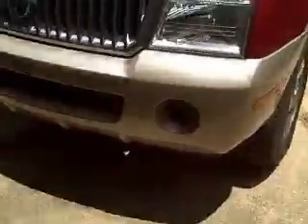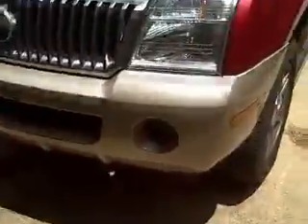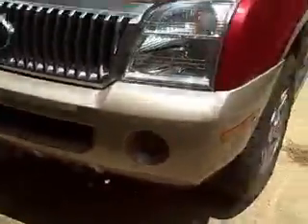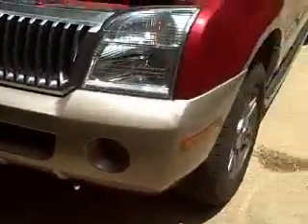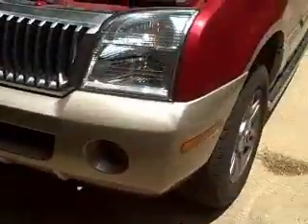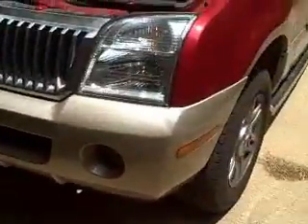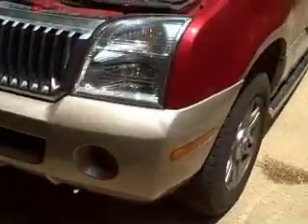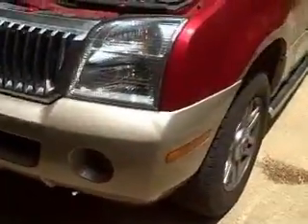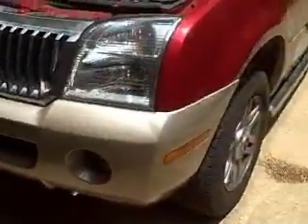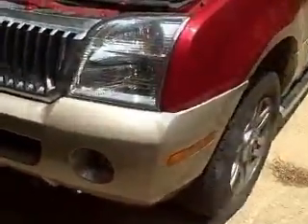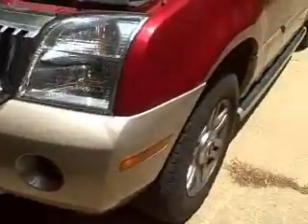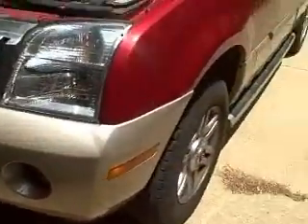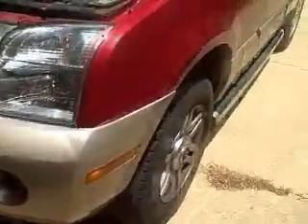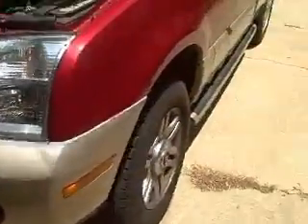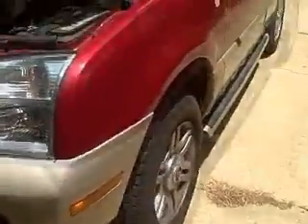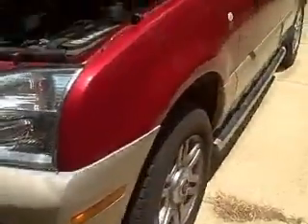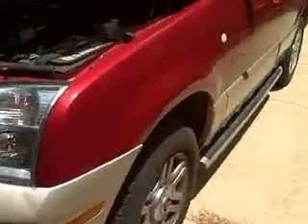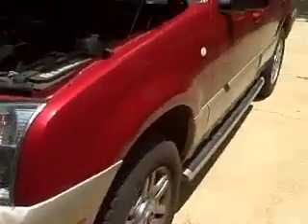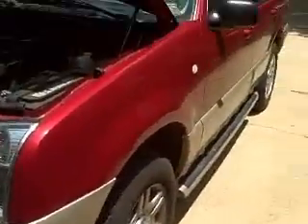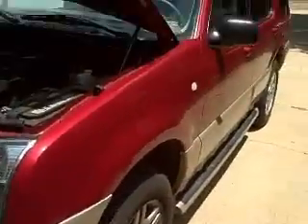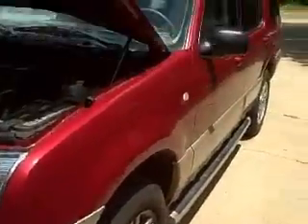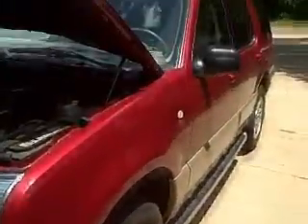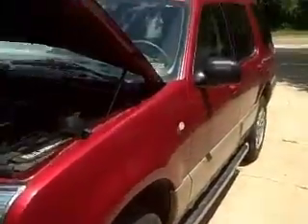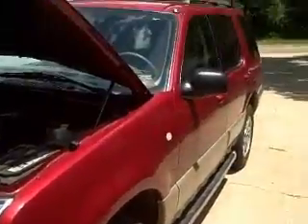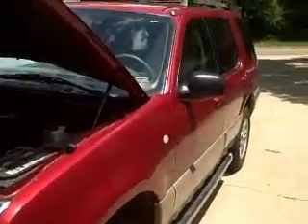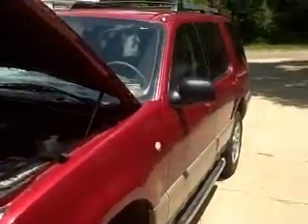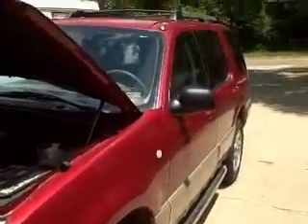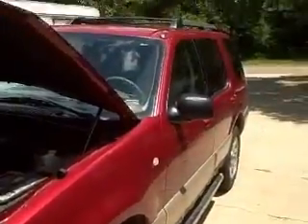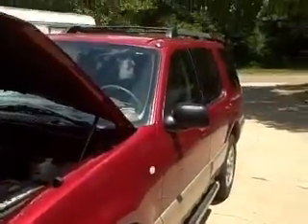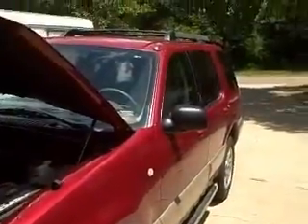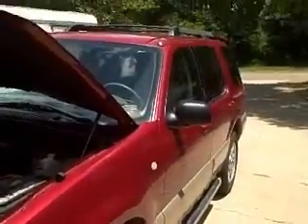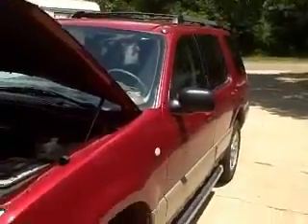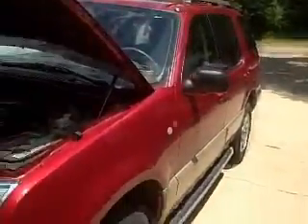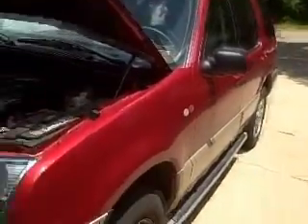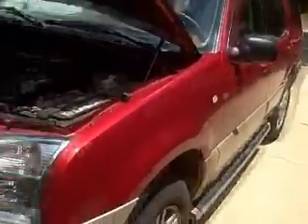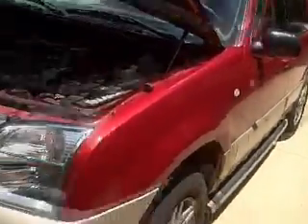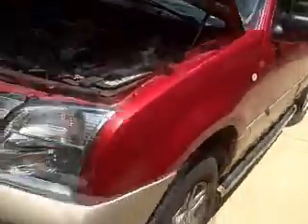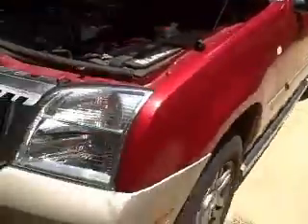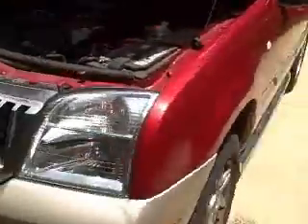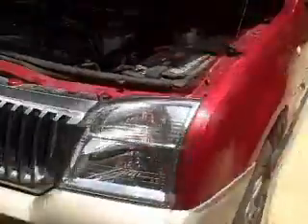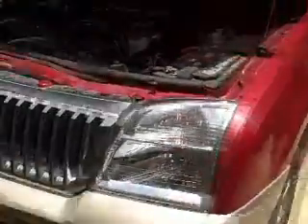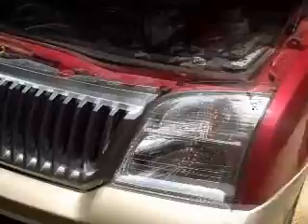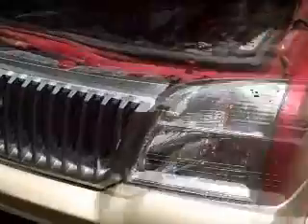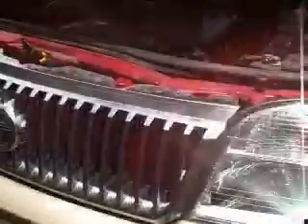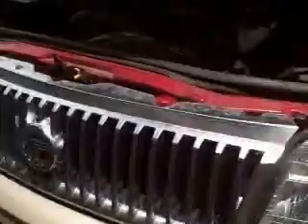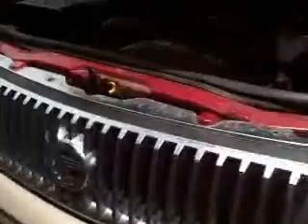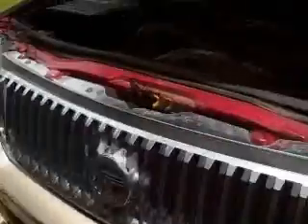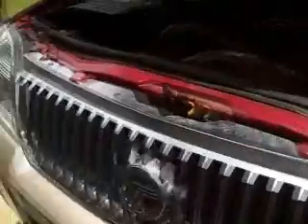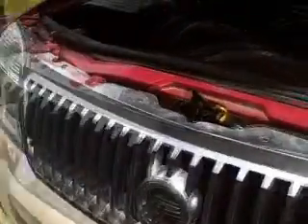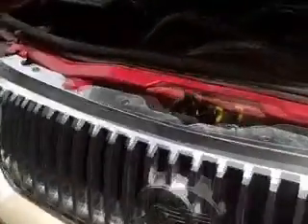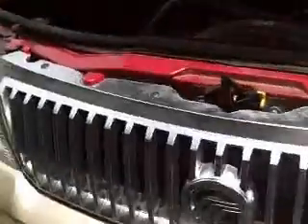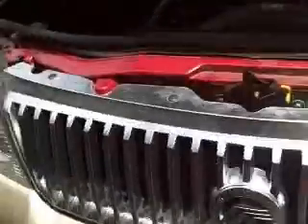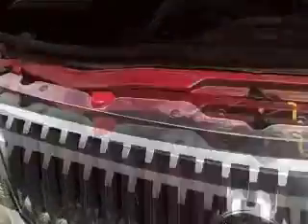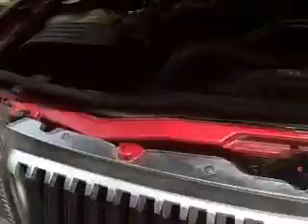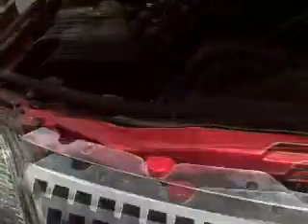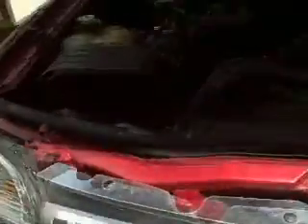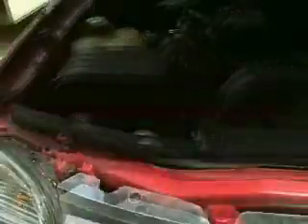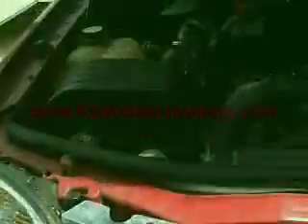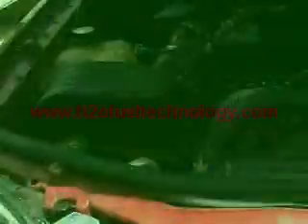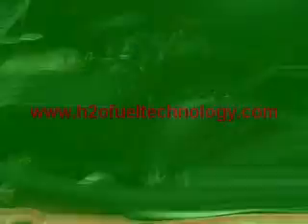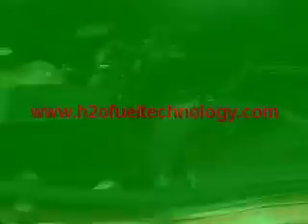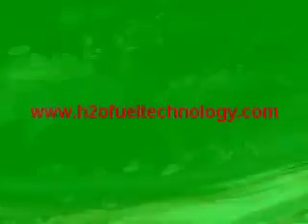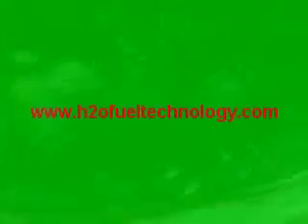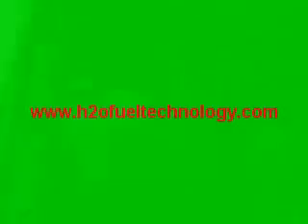This is my 2005 Mercury Mountaineer. As you can see, we're going to go under the hood here.